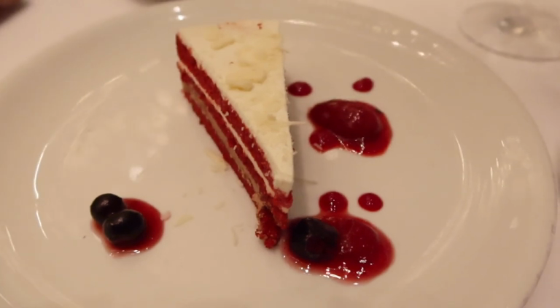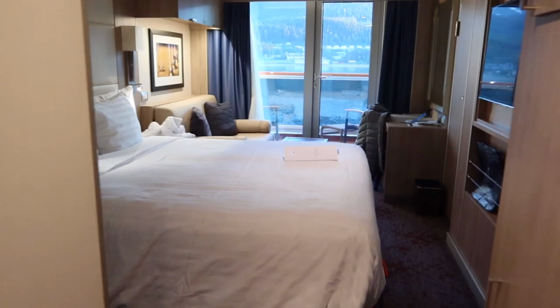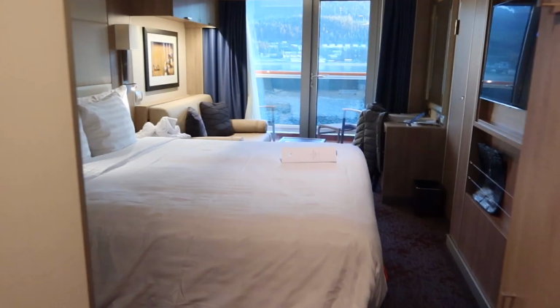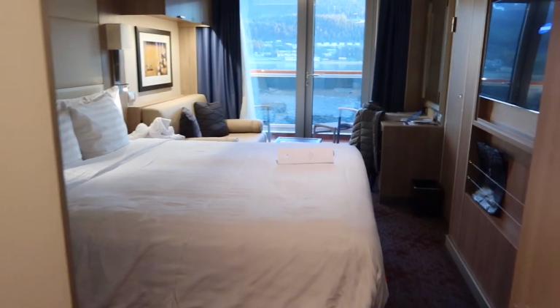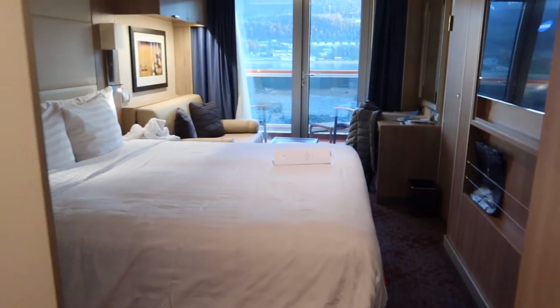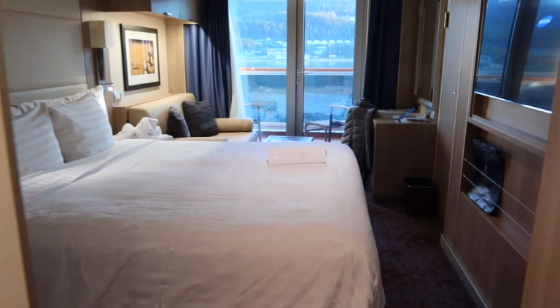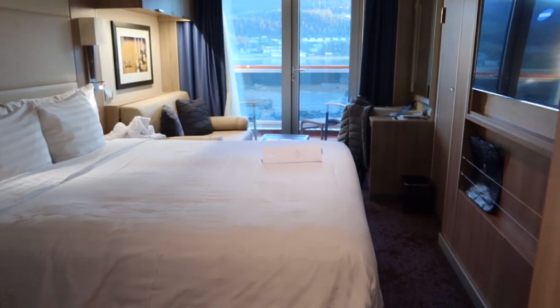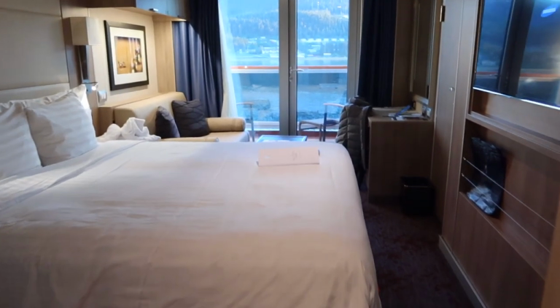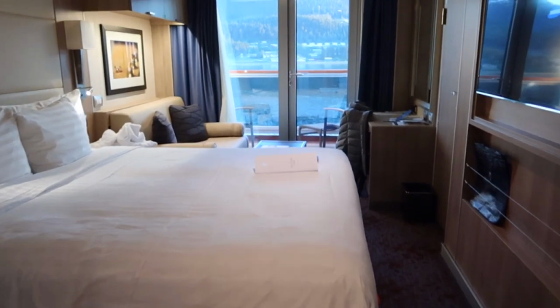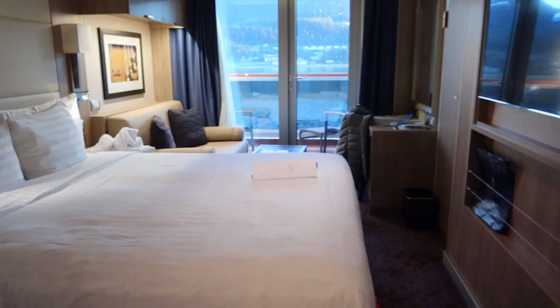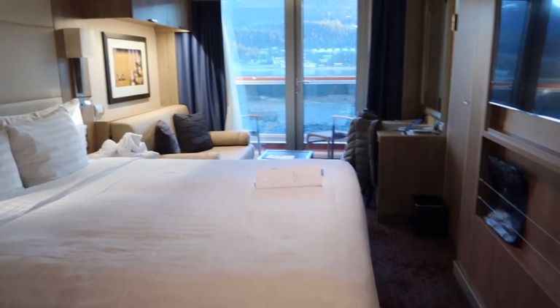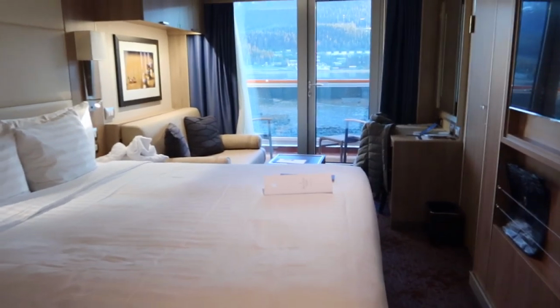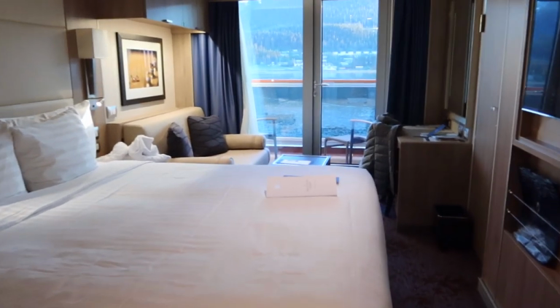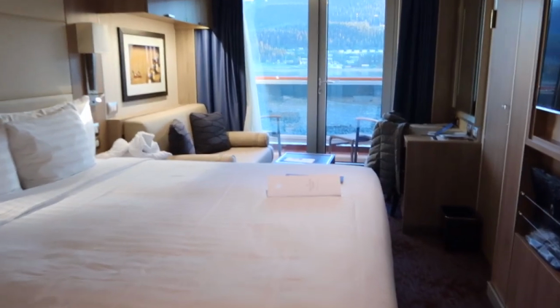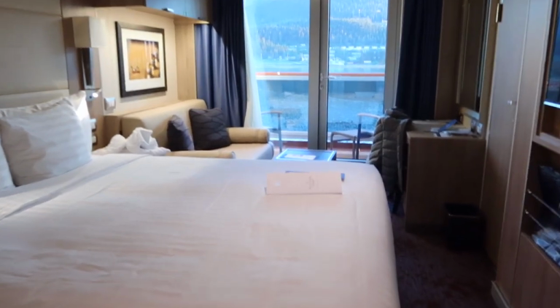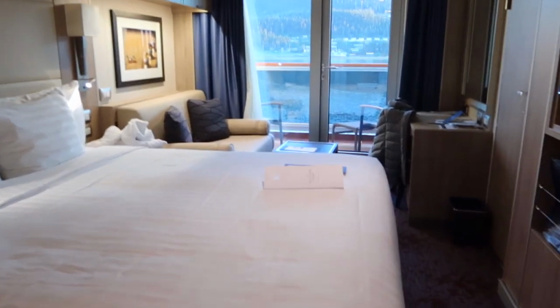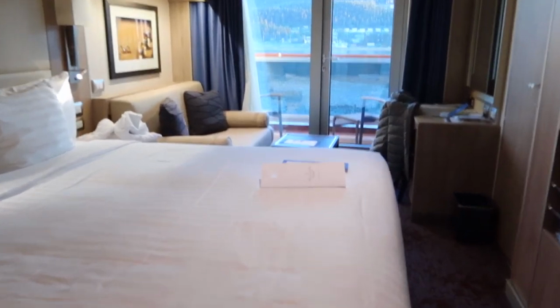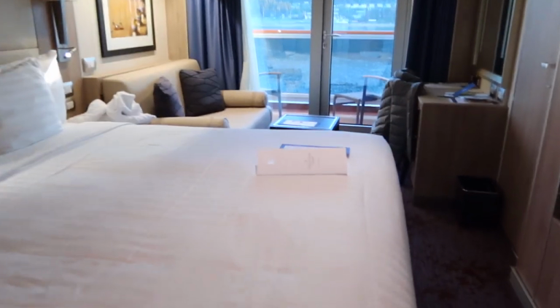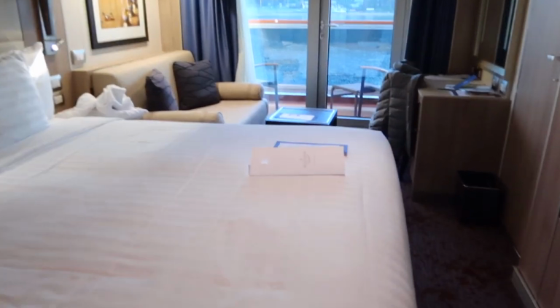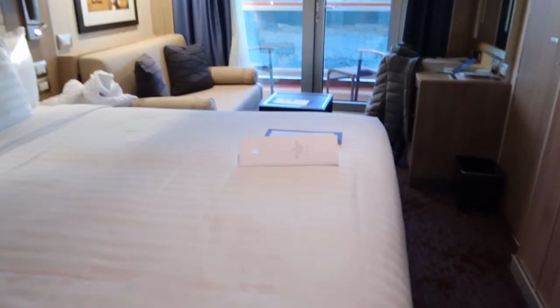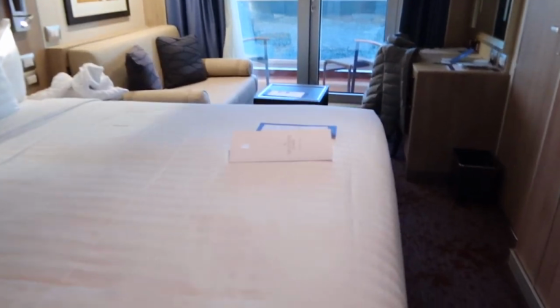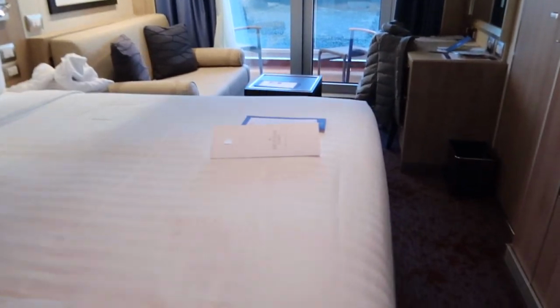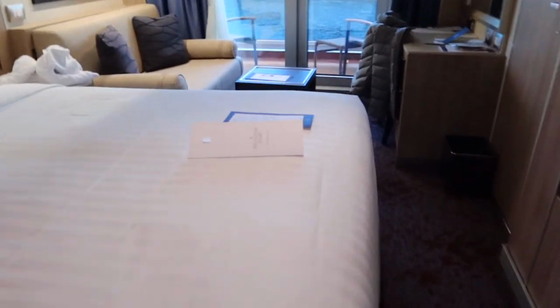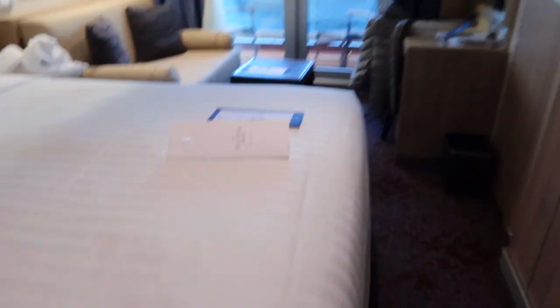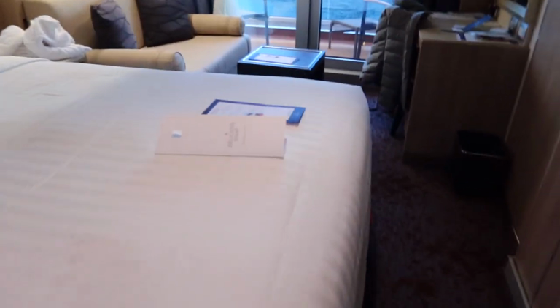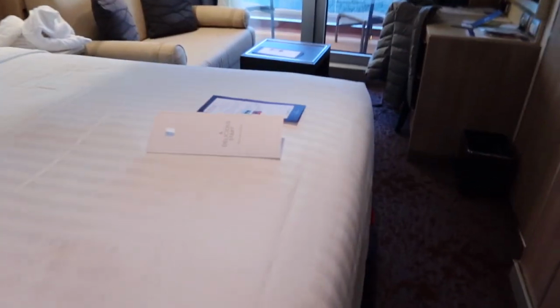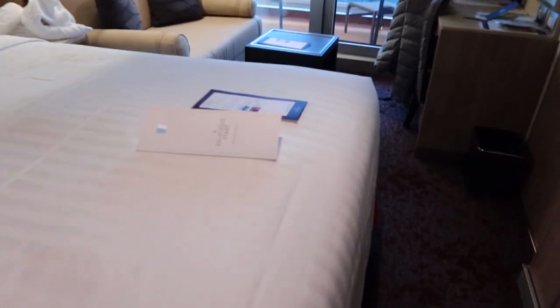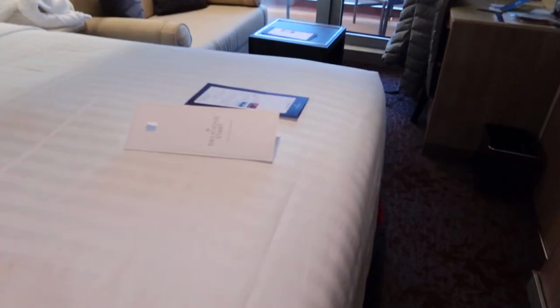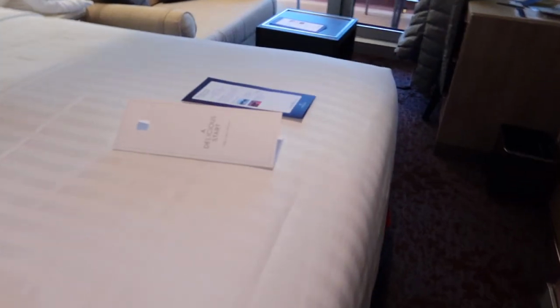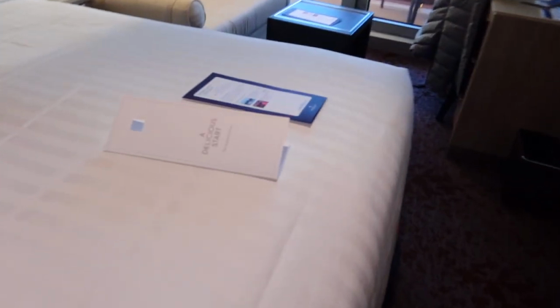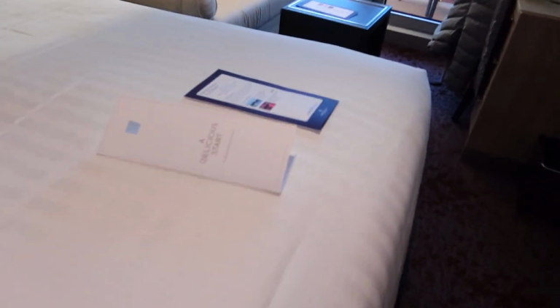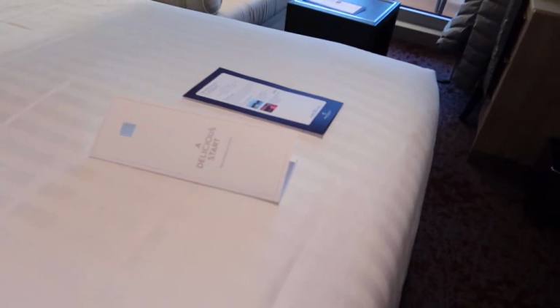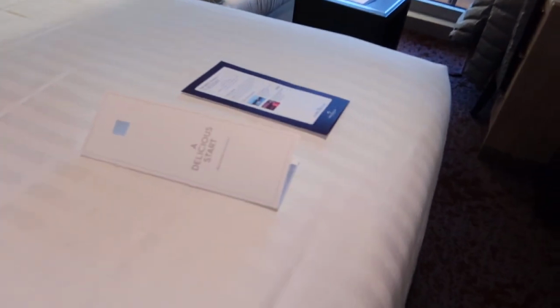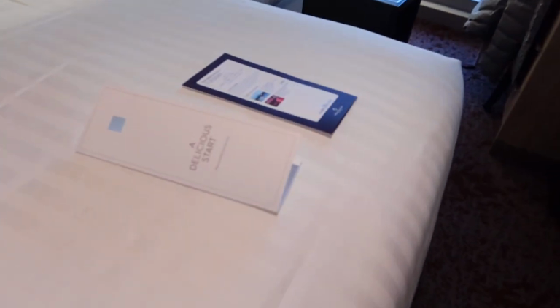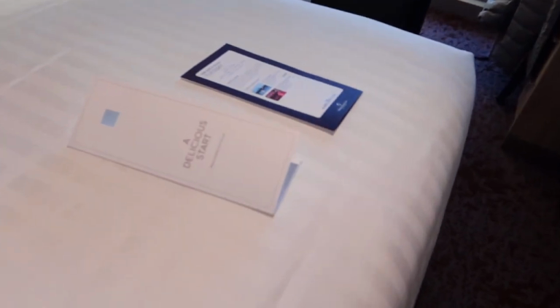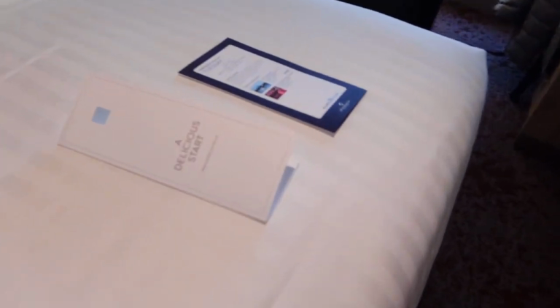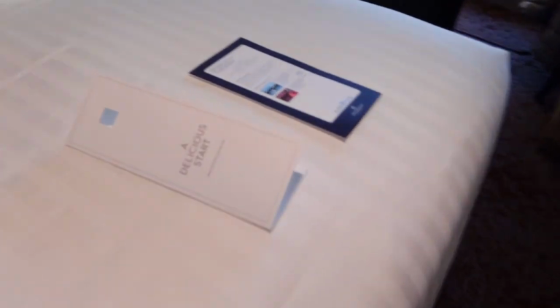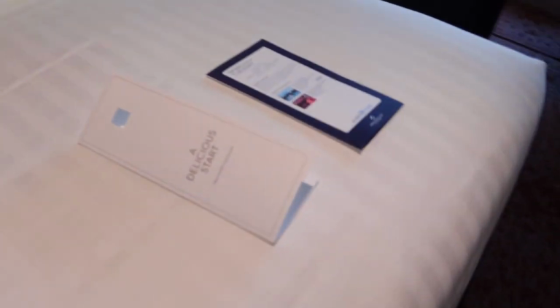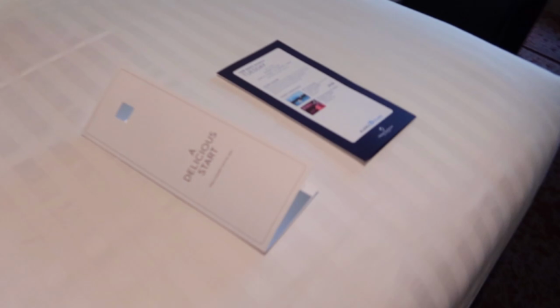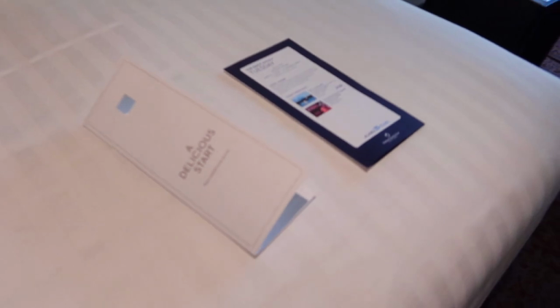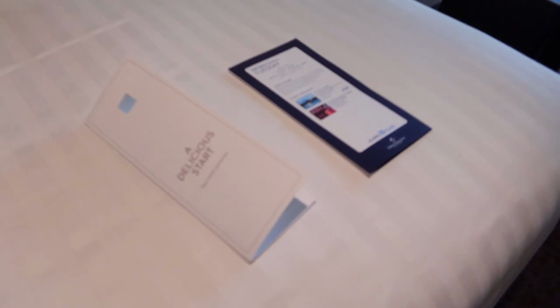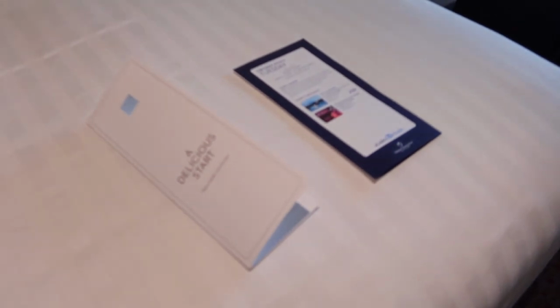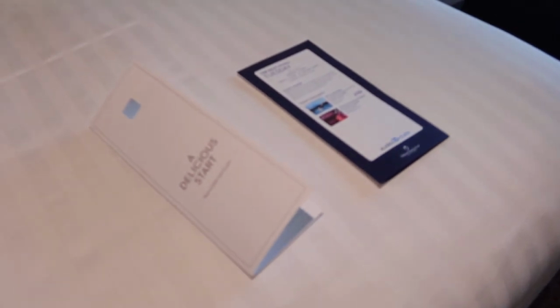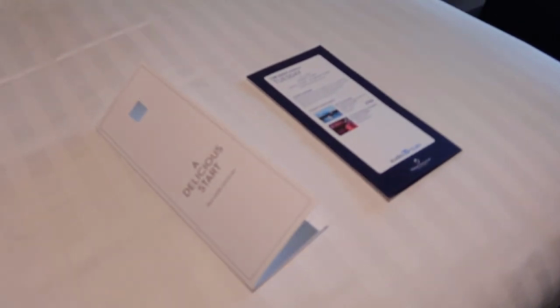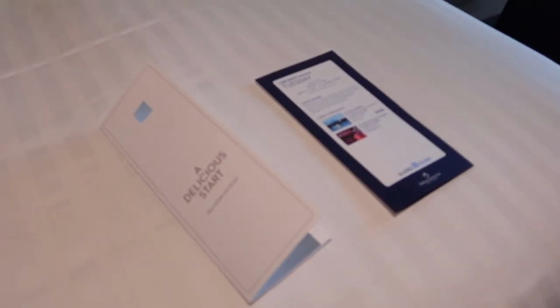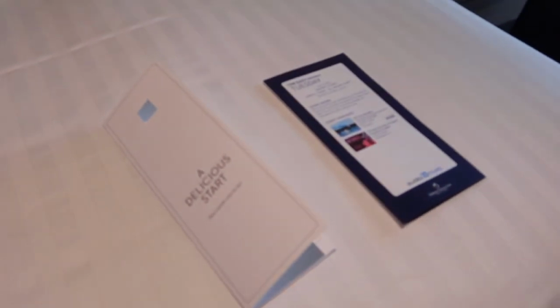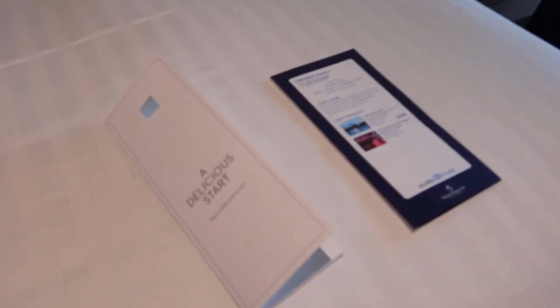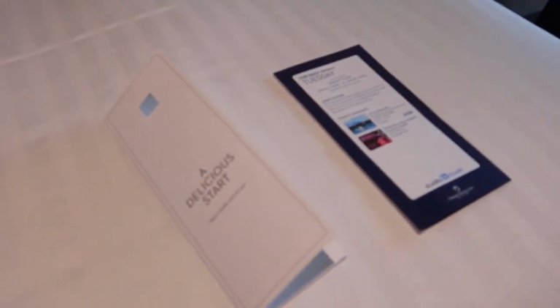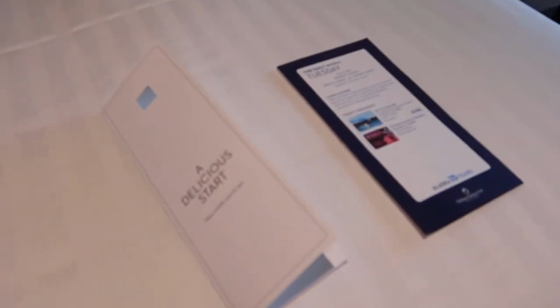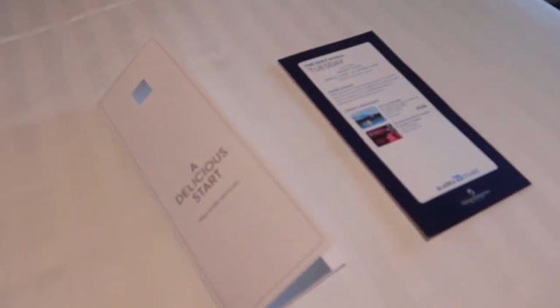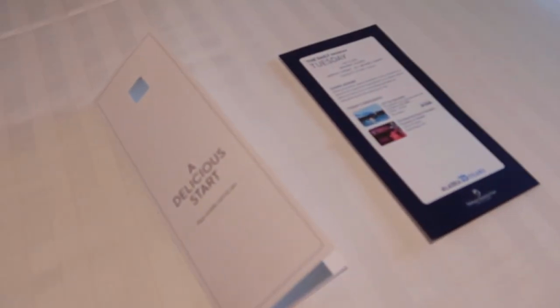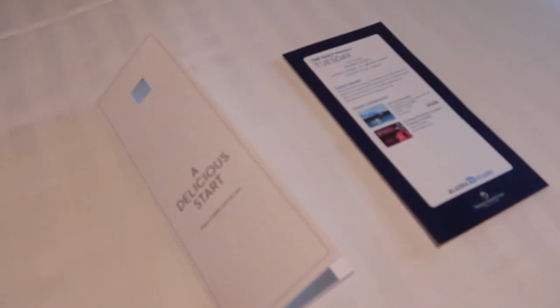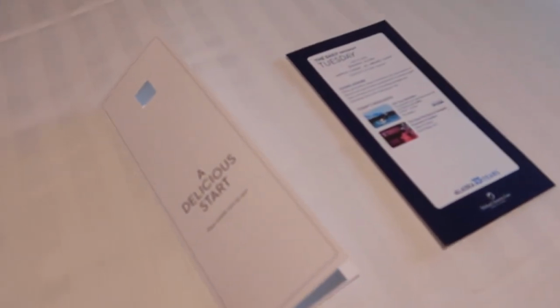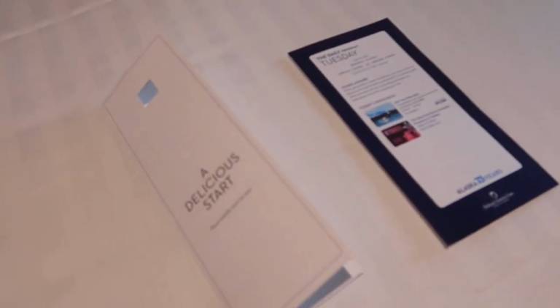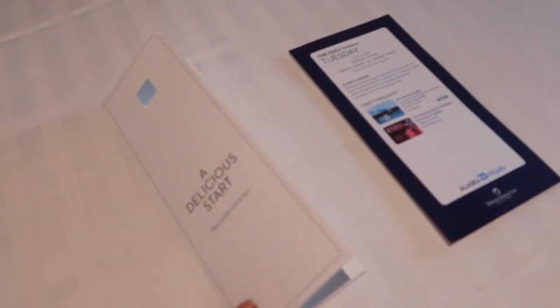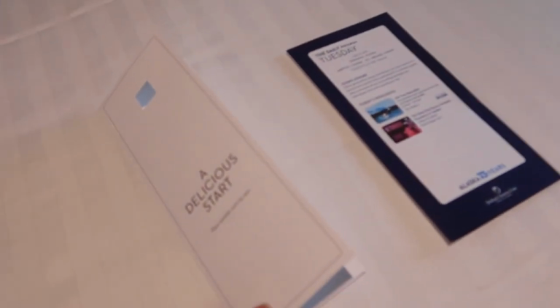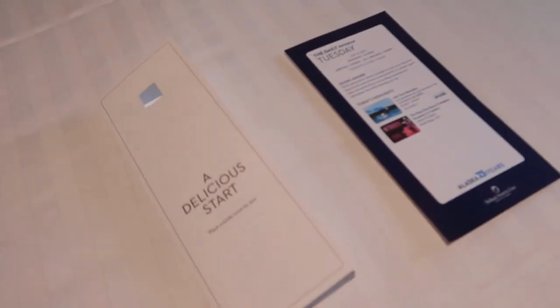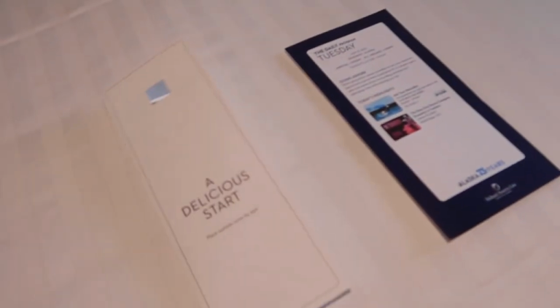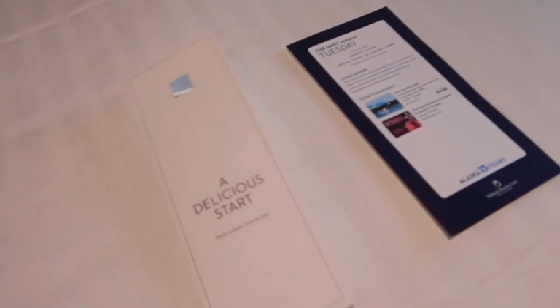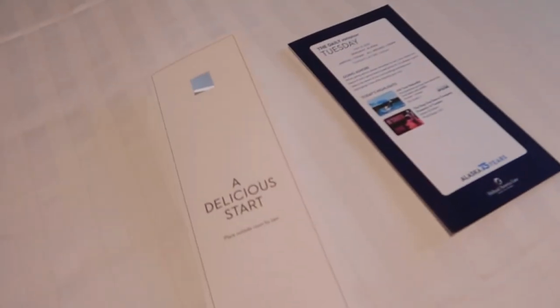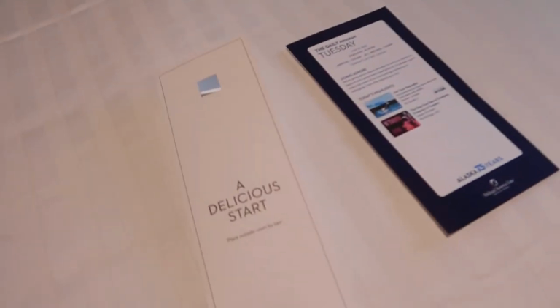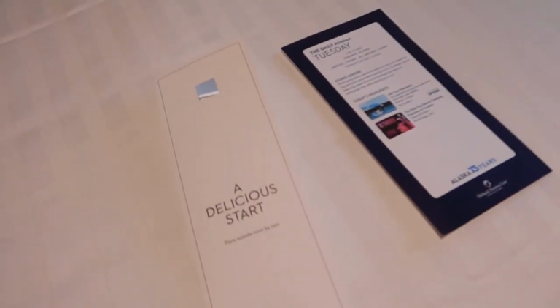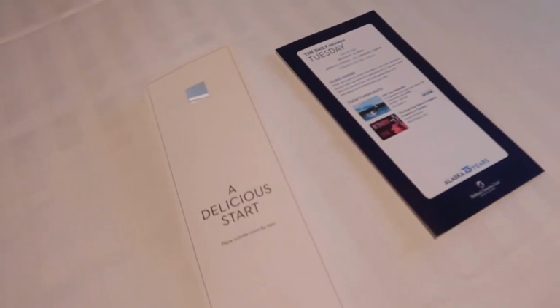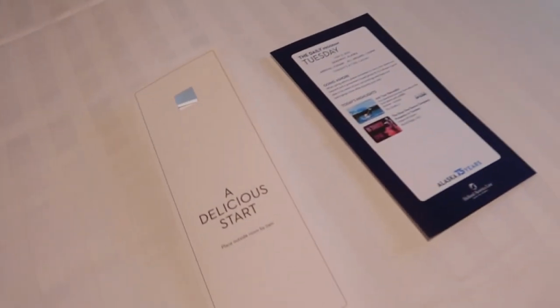I then headed back to my veranda stateroom to relax and enjoy the rest of the evening and the sunset from my balcony.